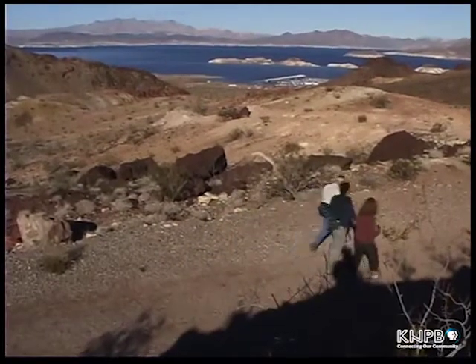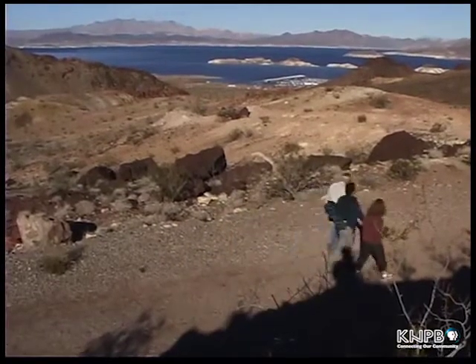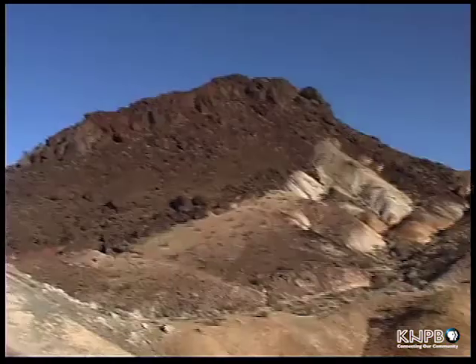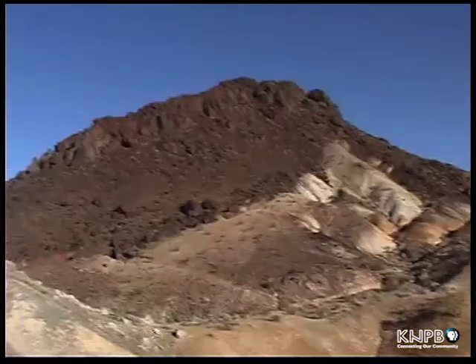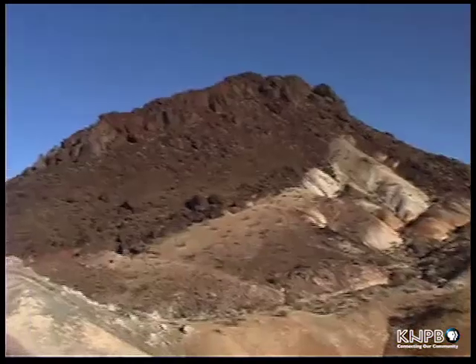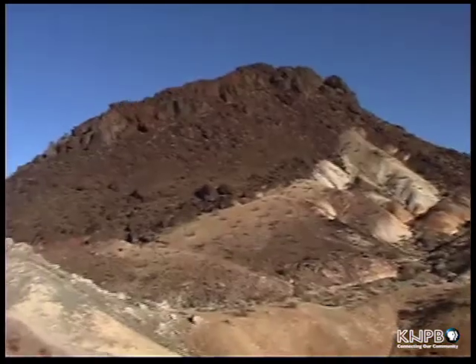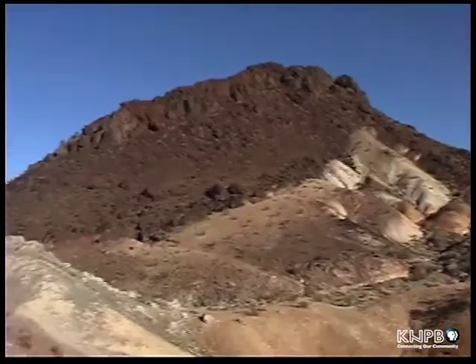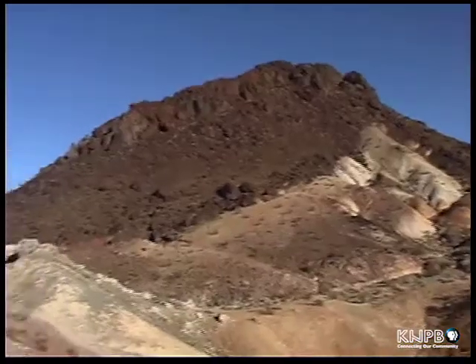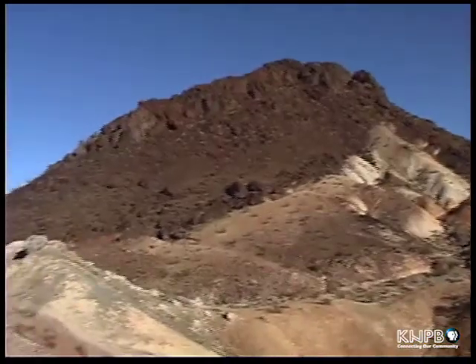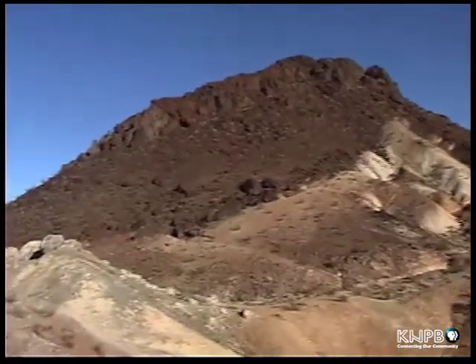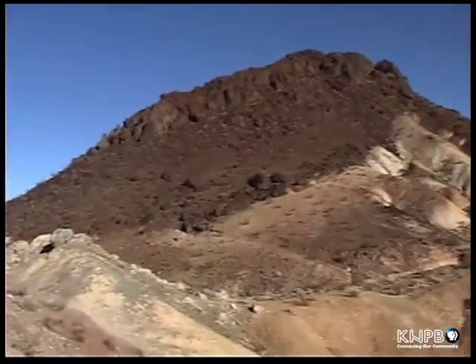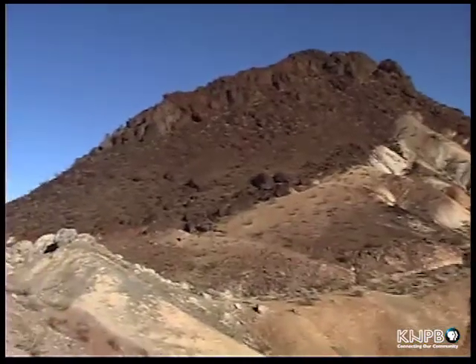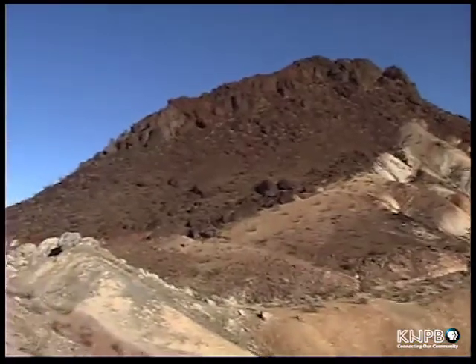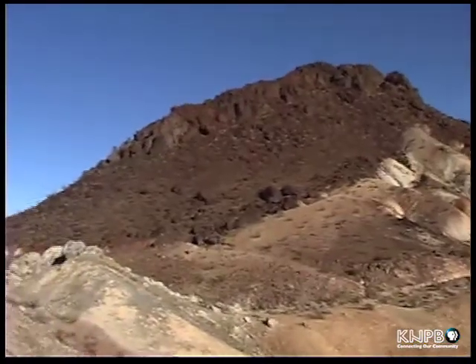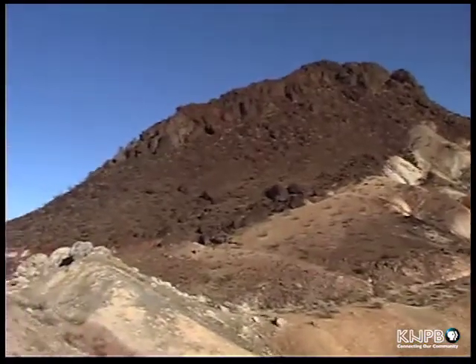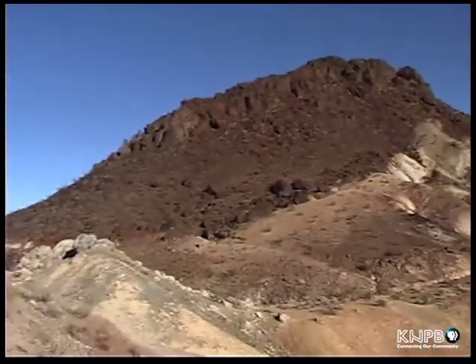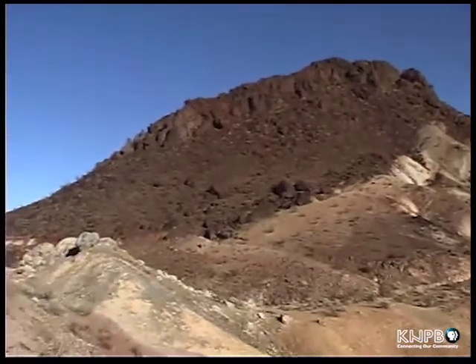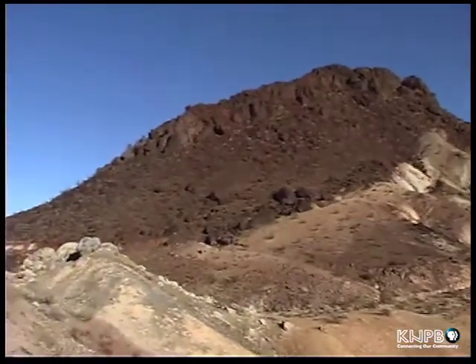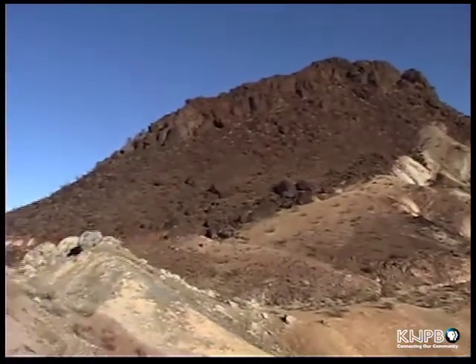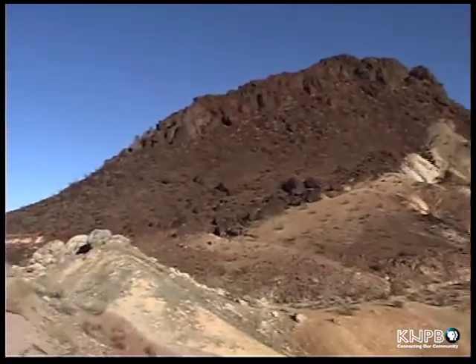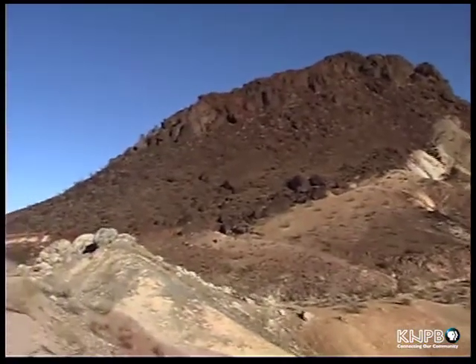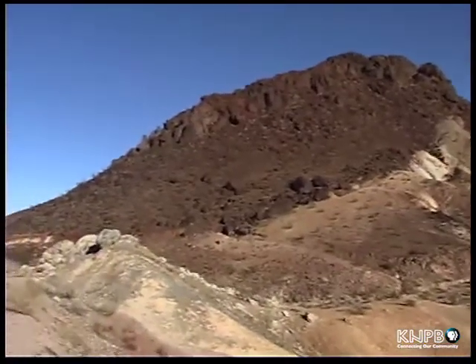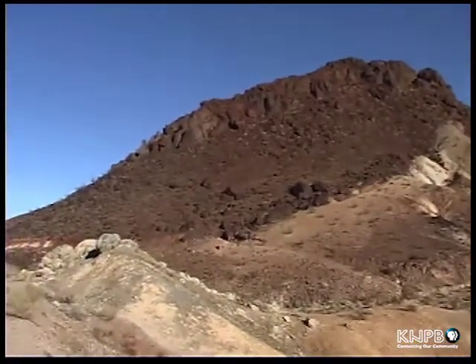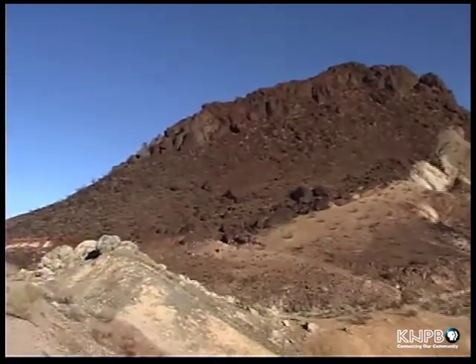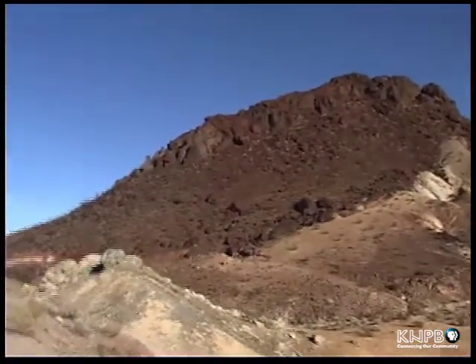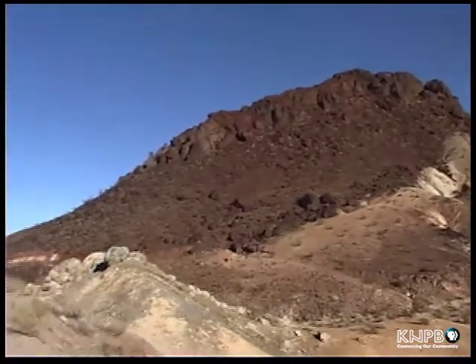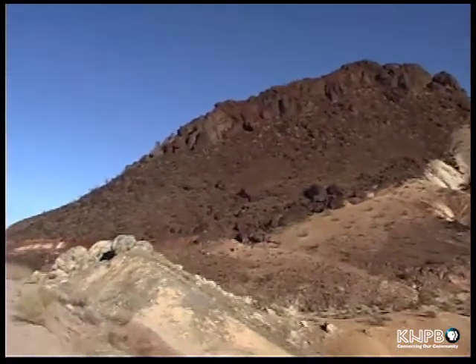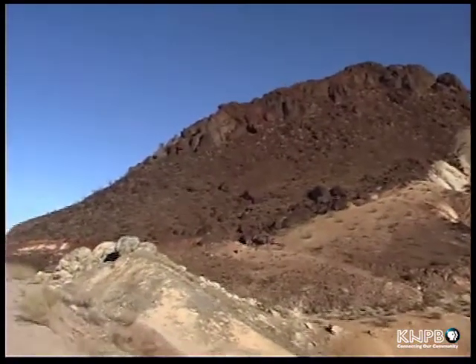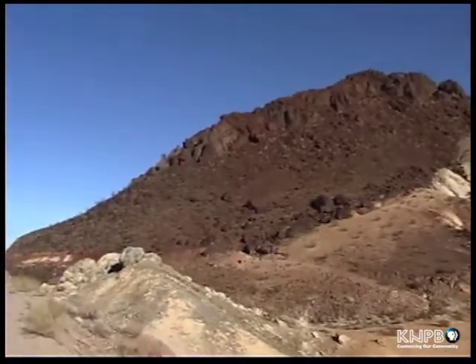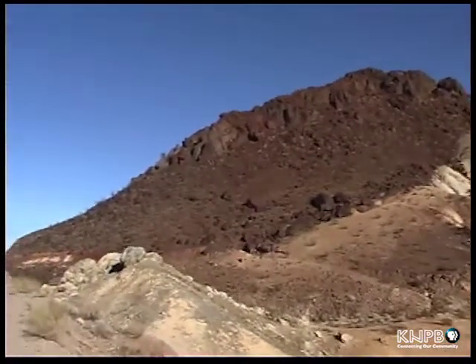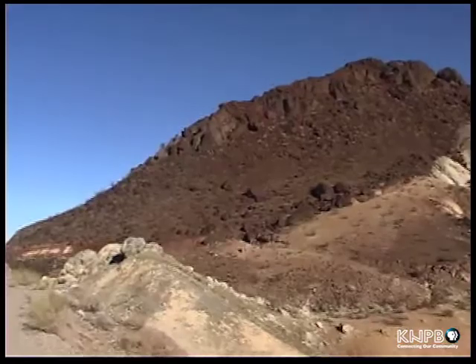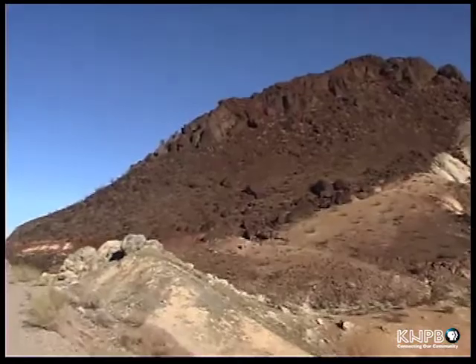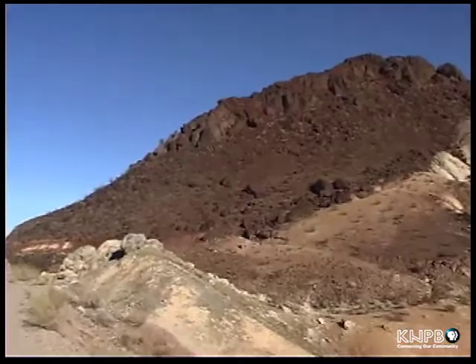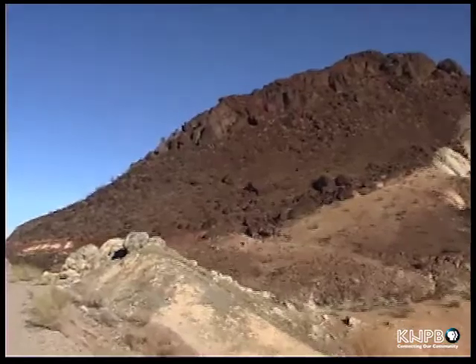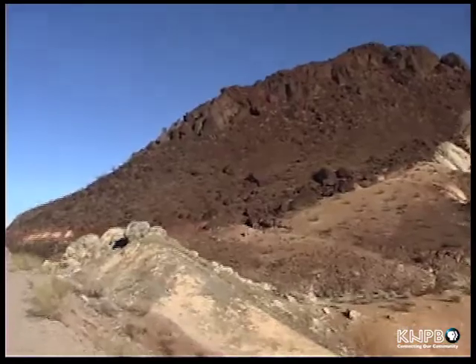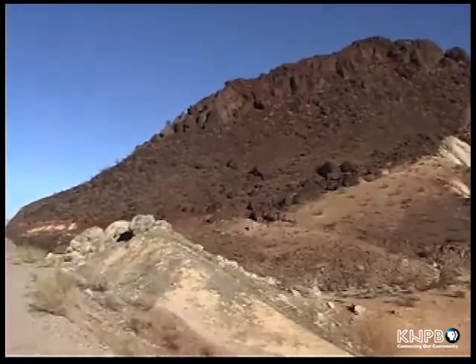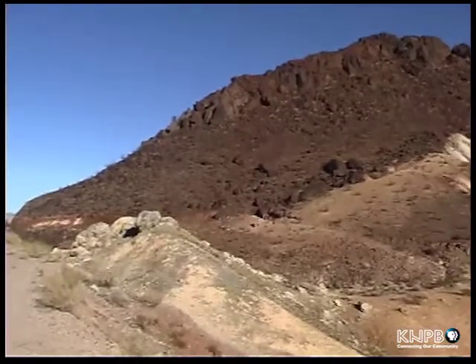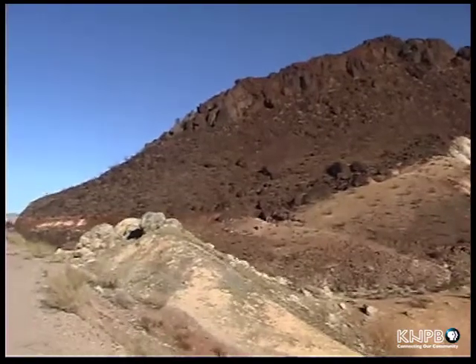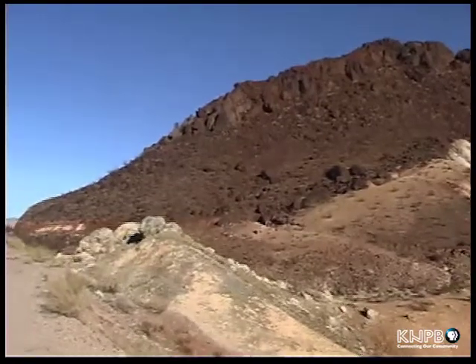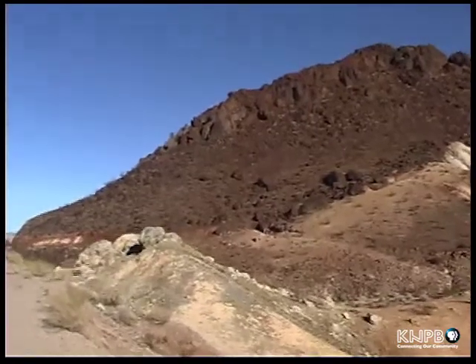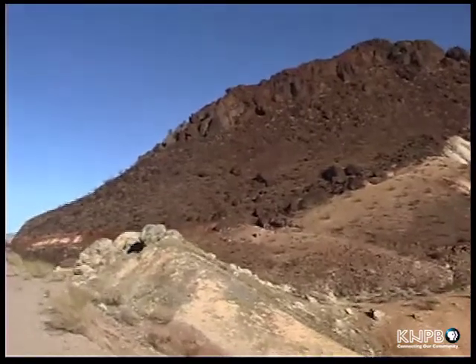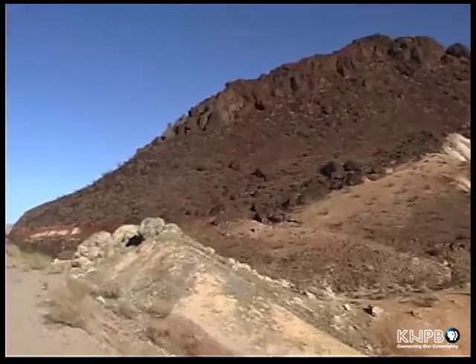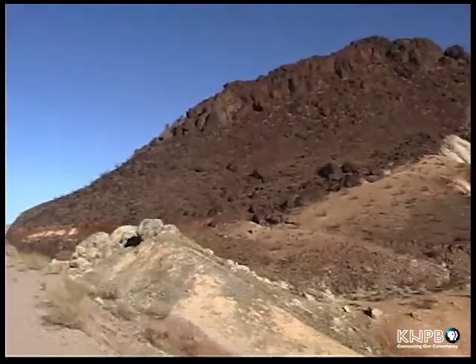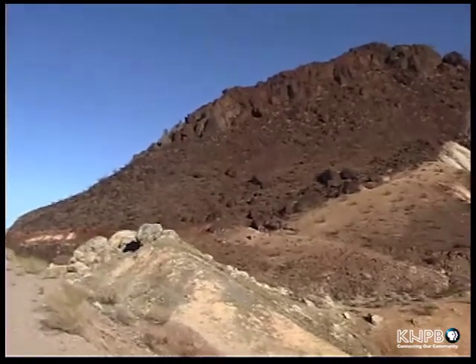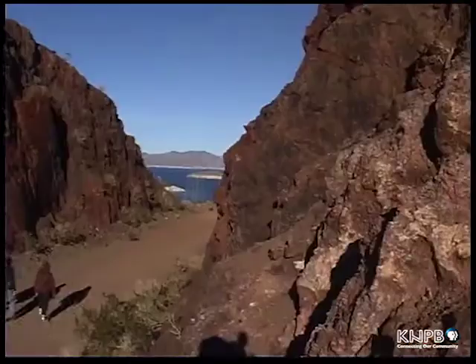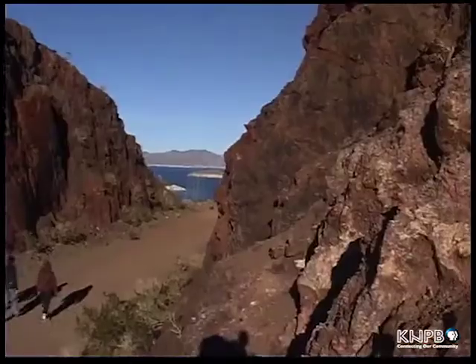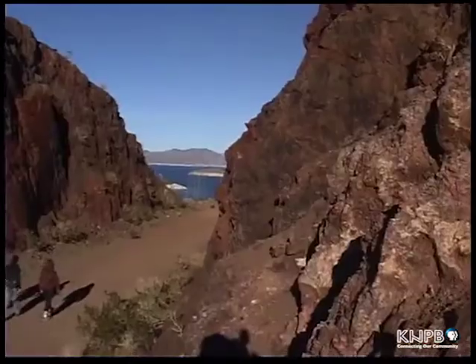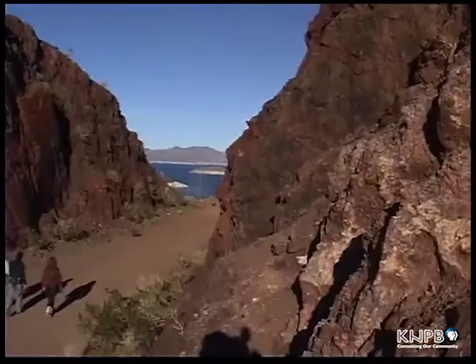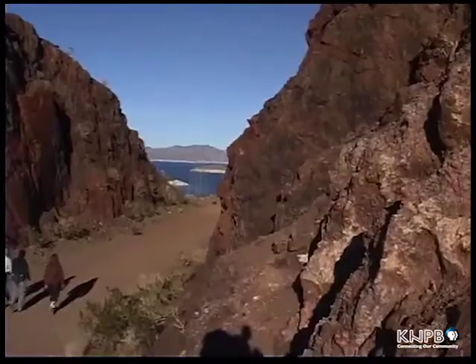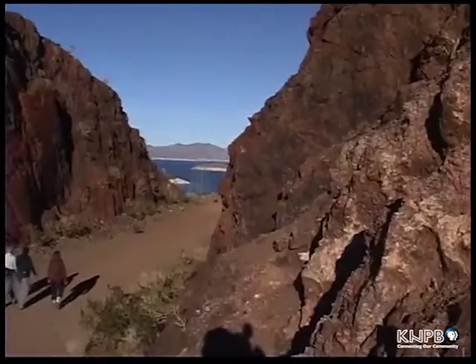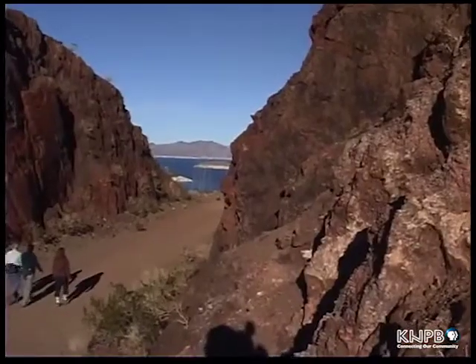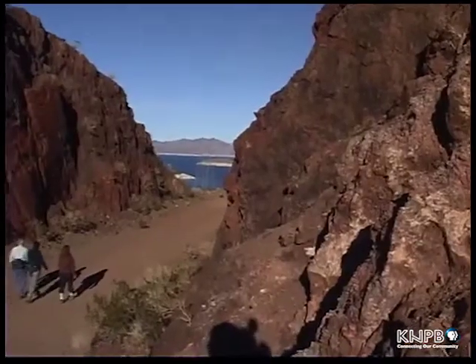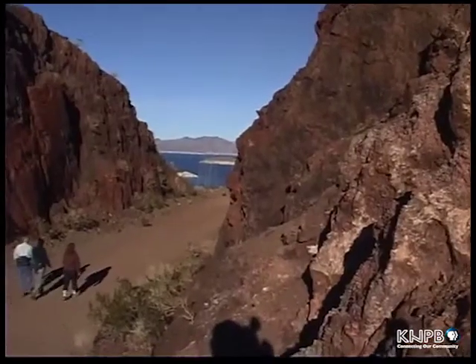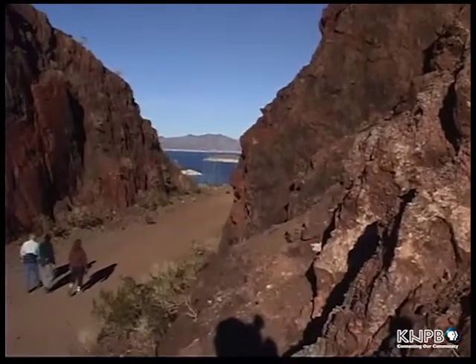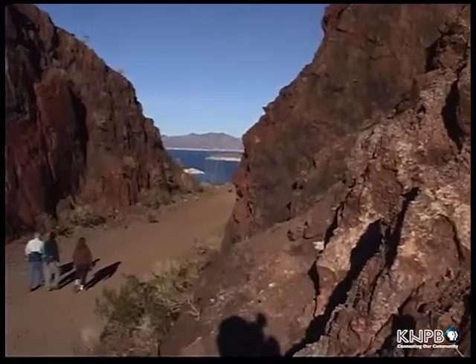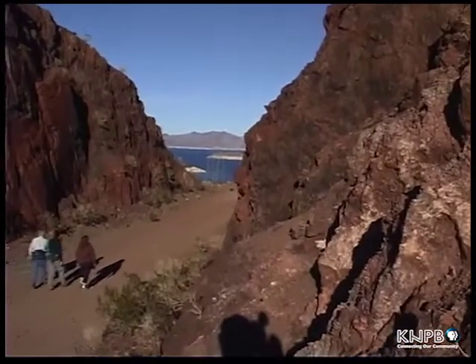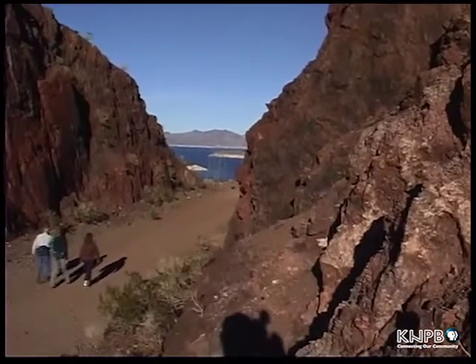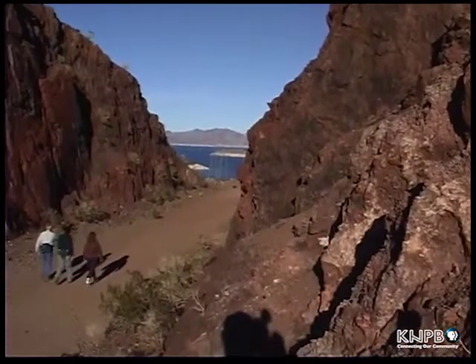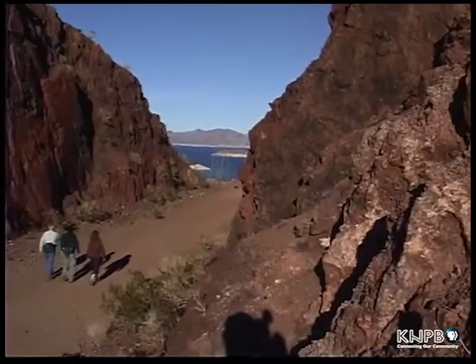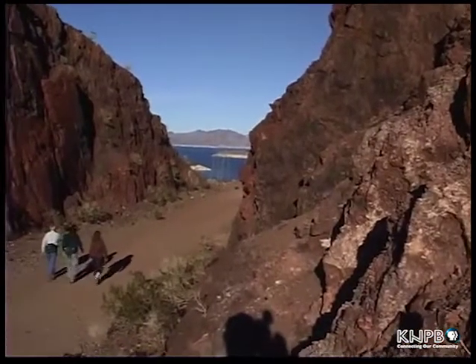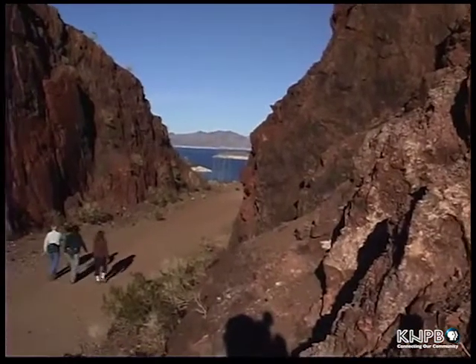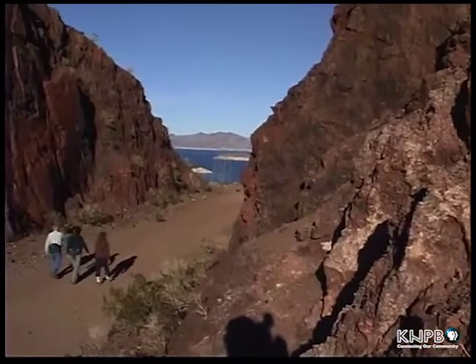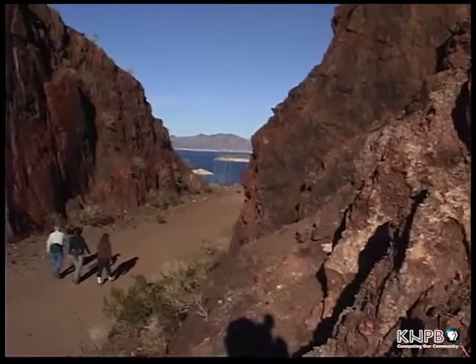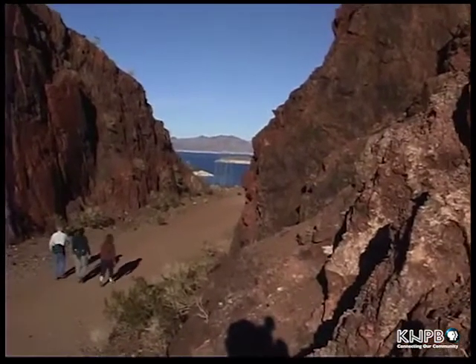Although the trail is flat and easy to walk, keep in mind that it is over five miles round trip, so you'll want to bring good walking shoes when you come here.